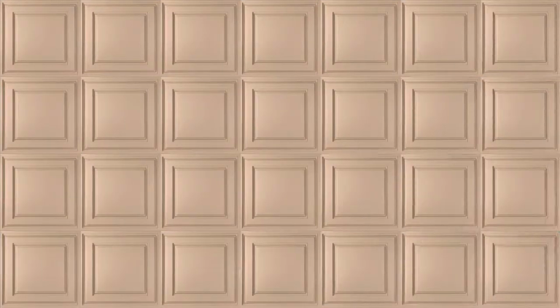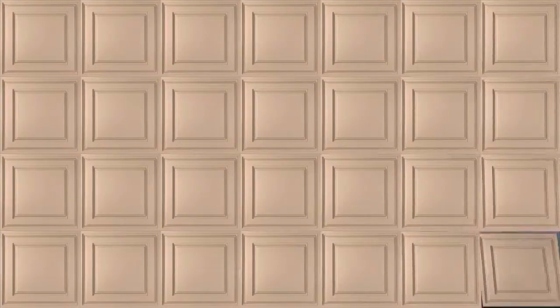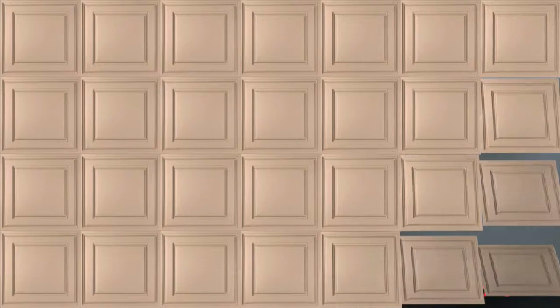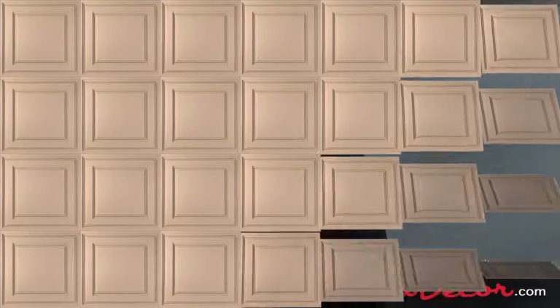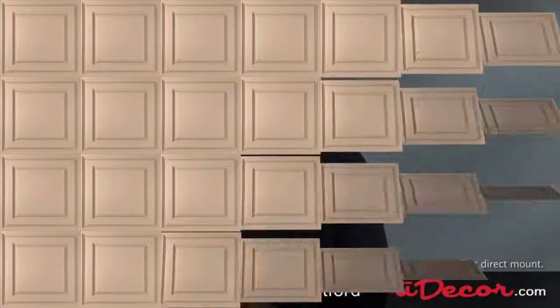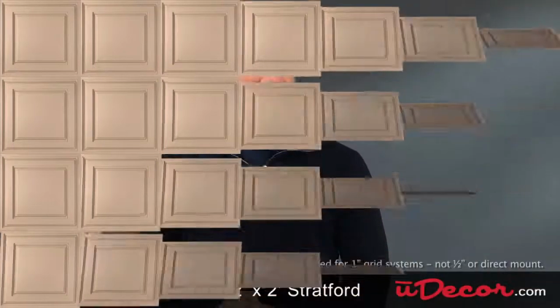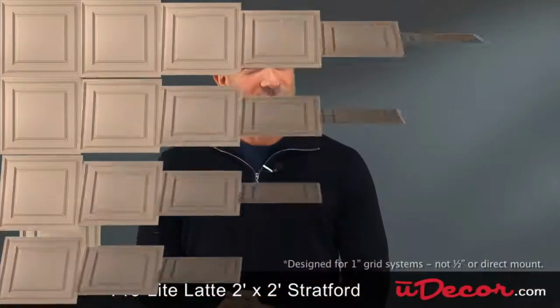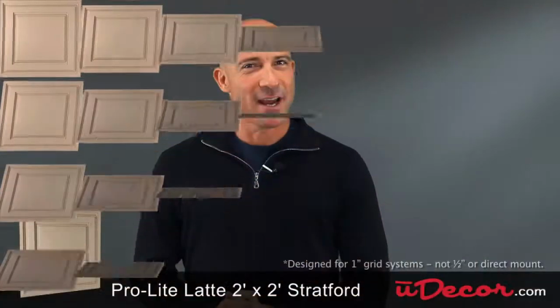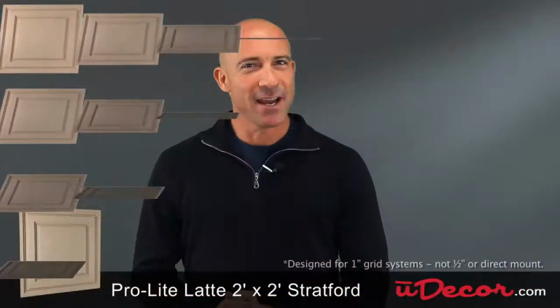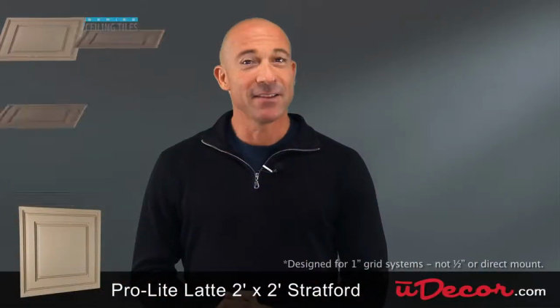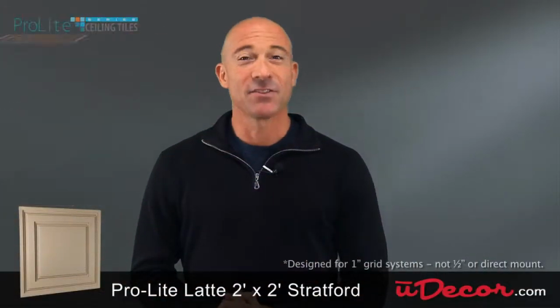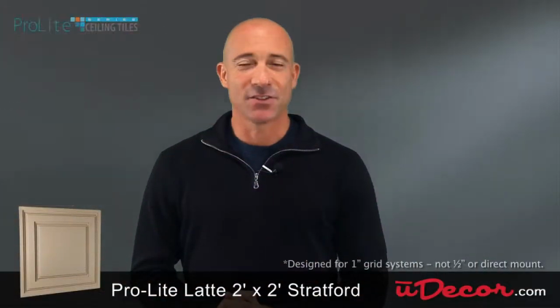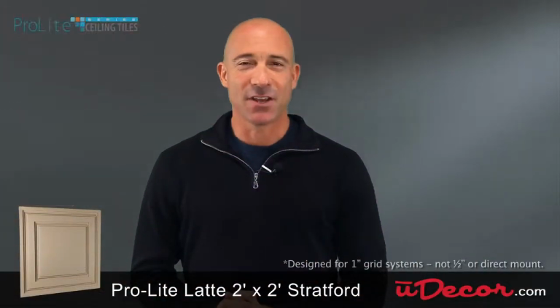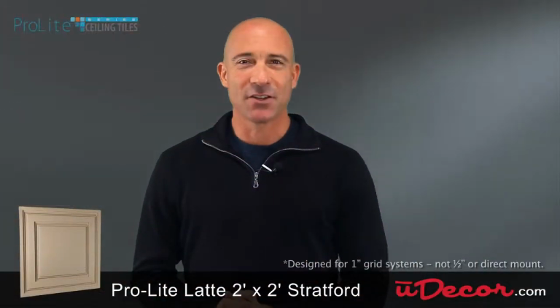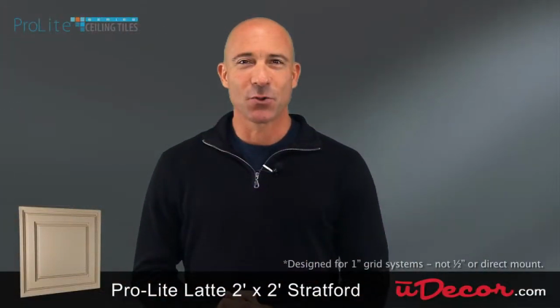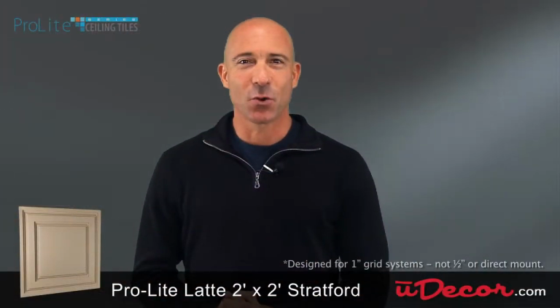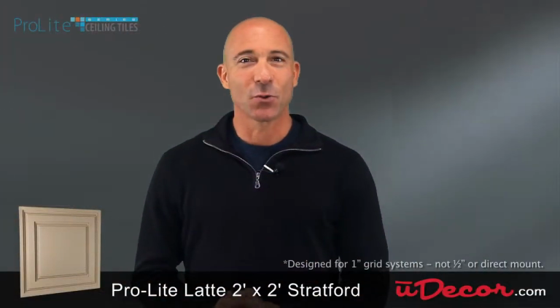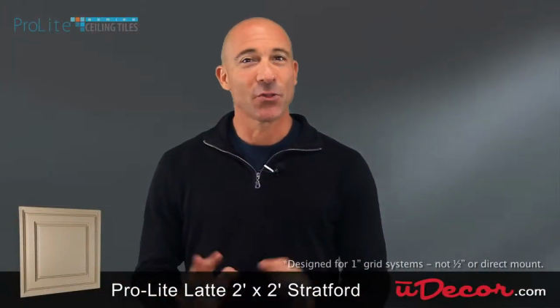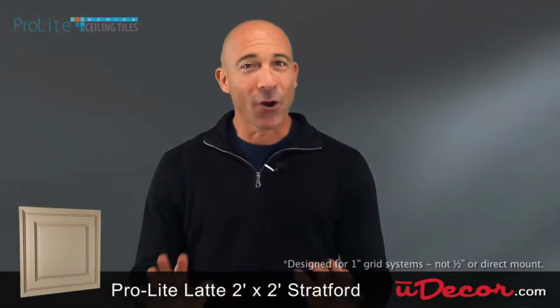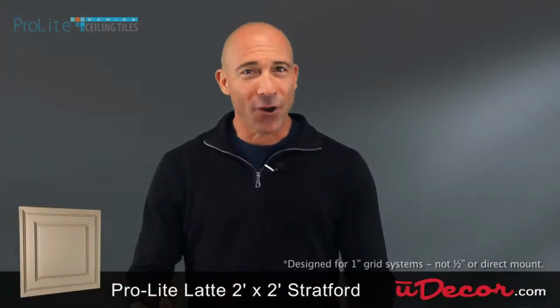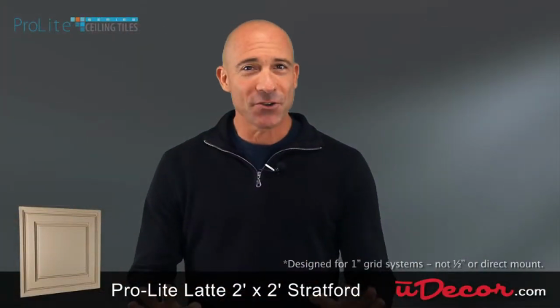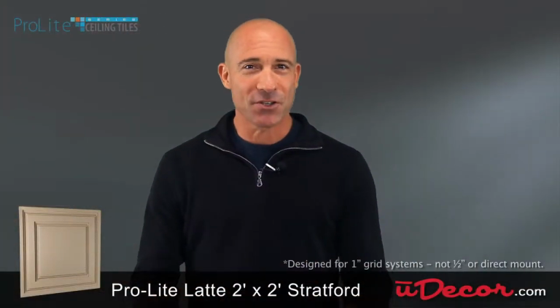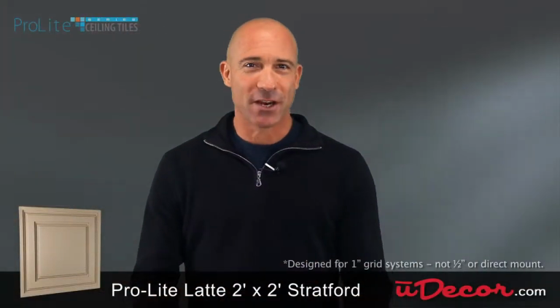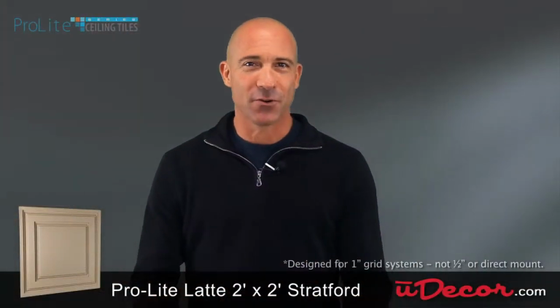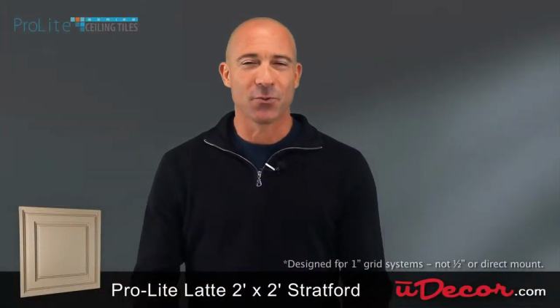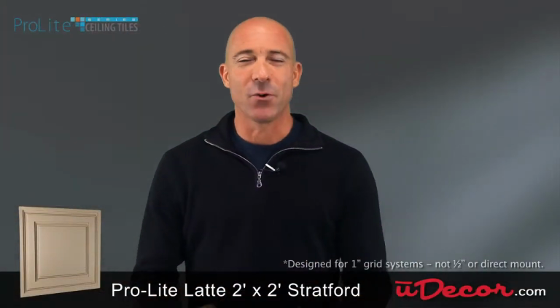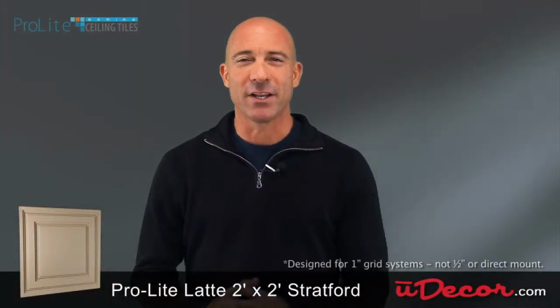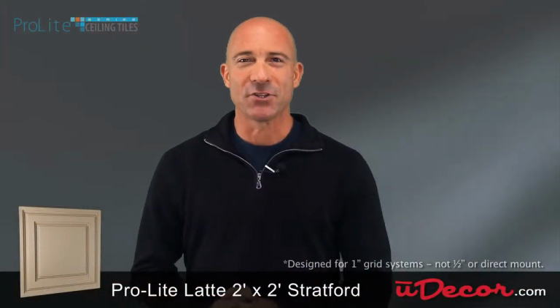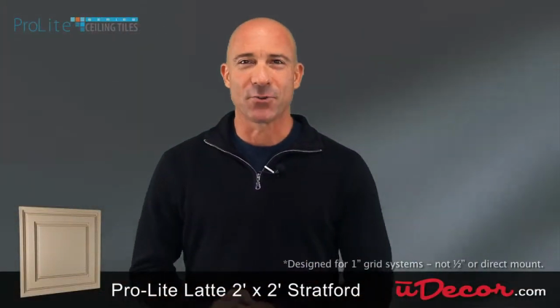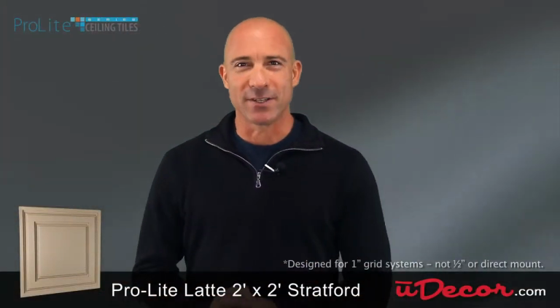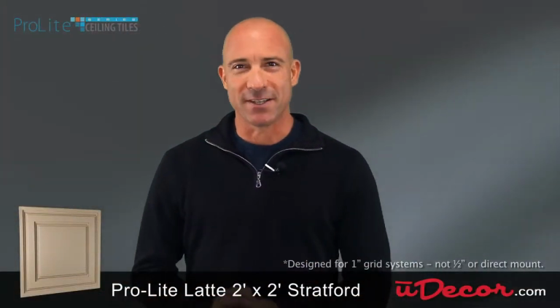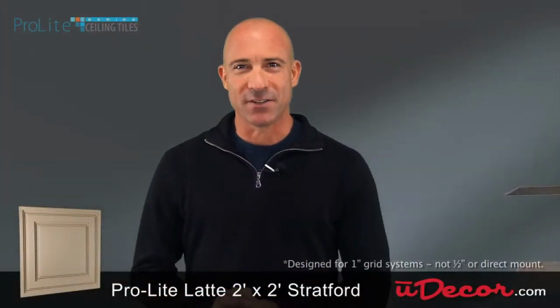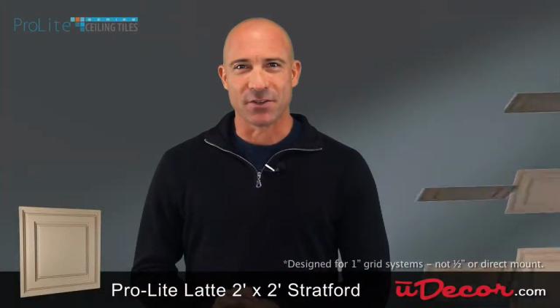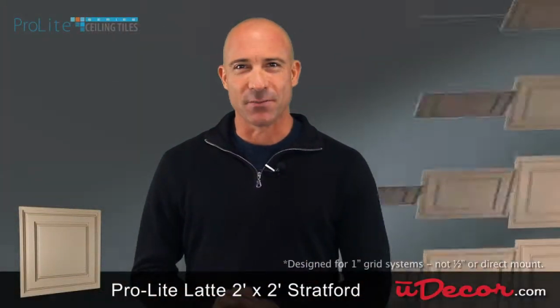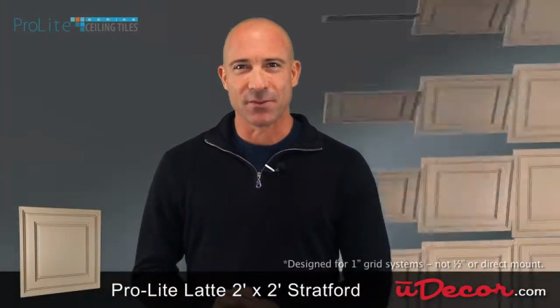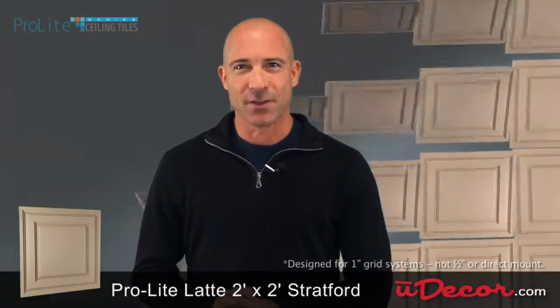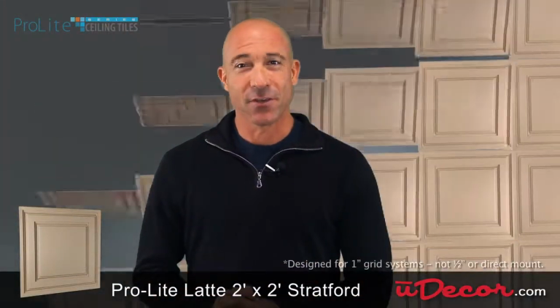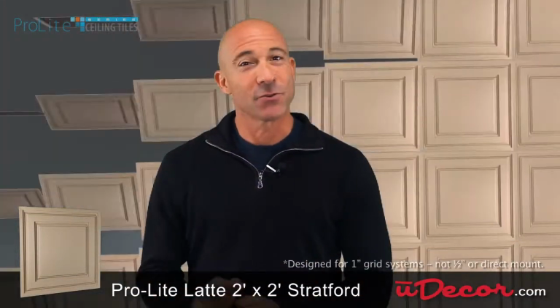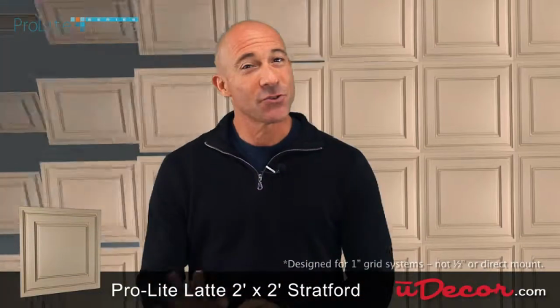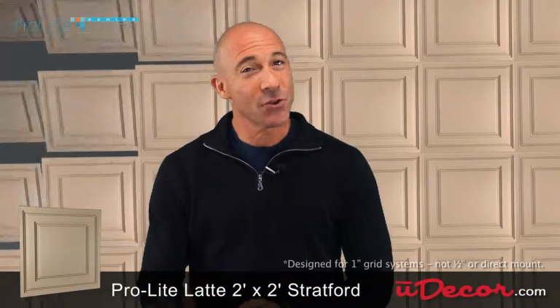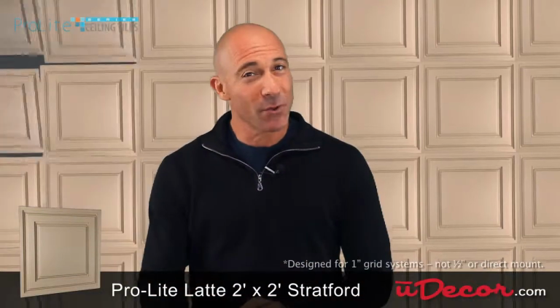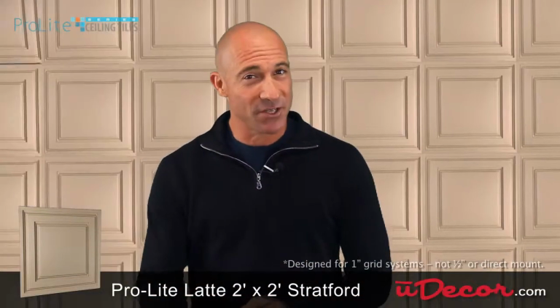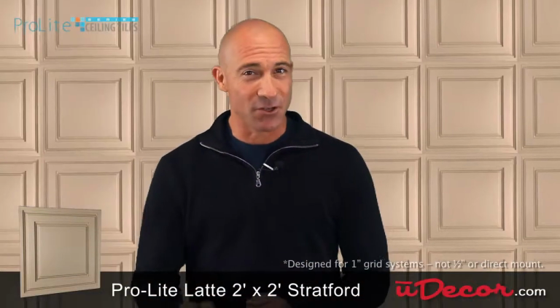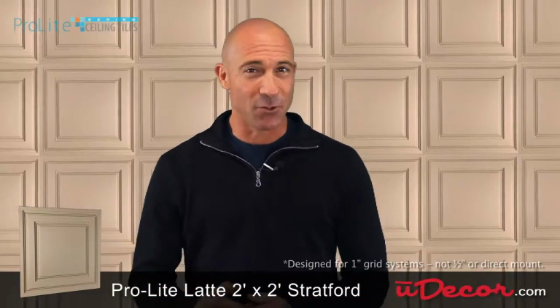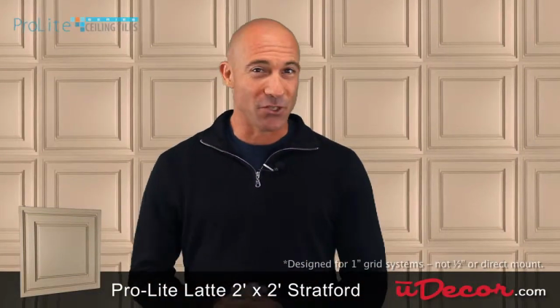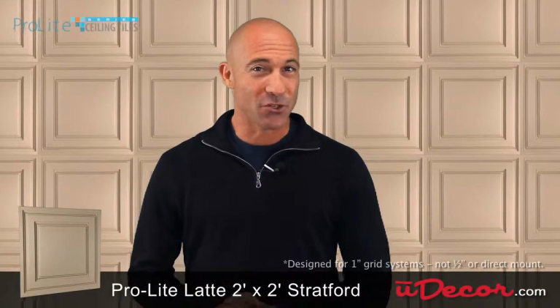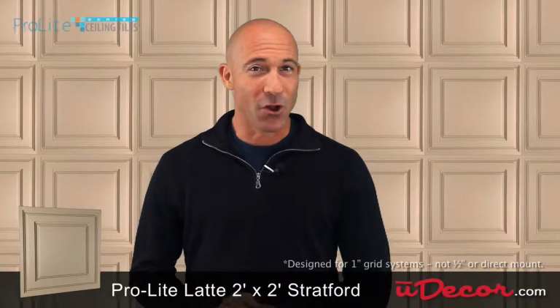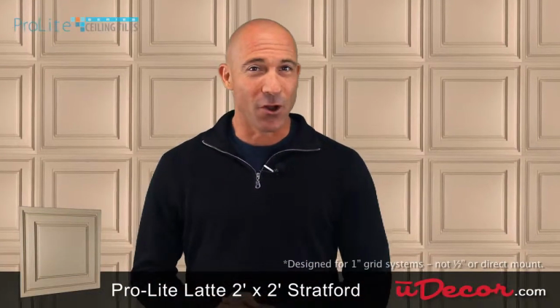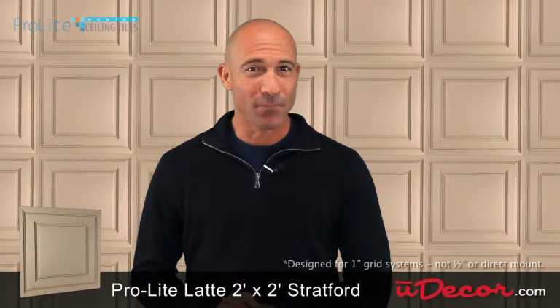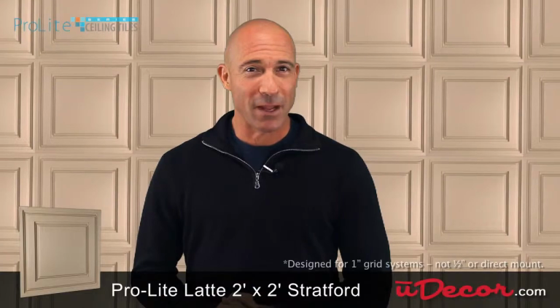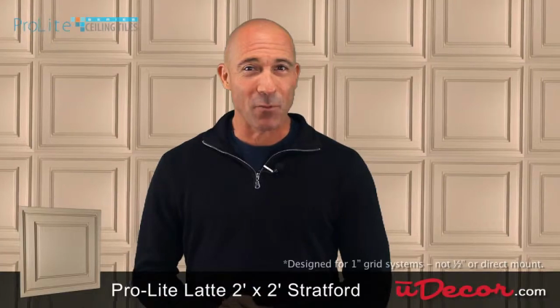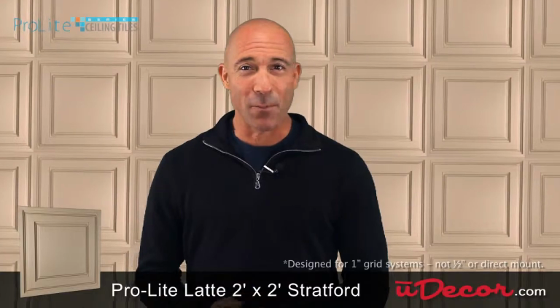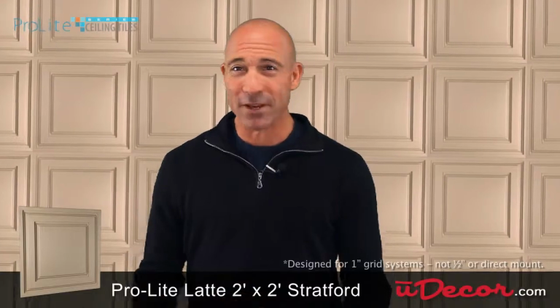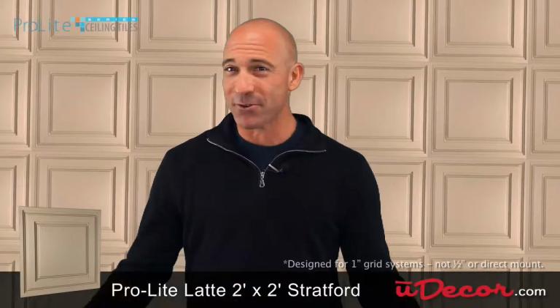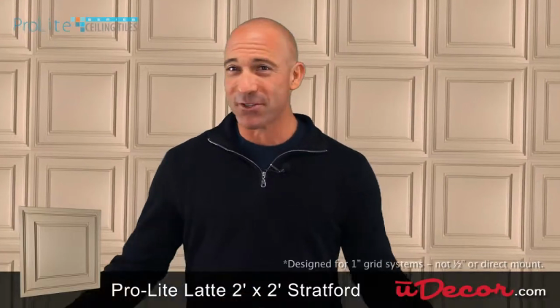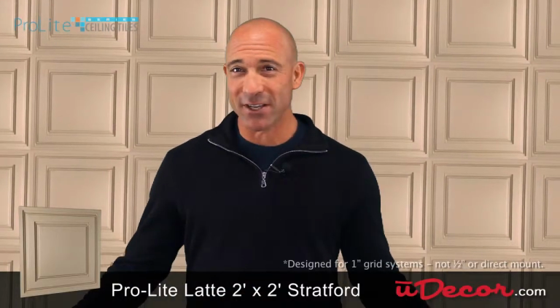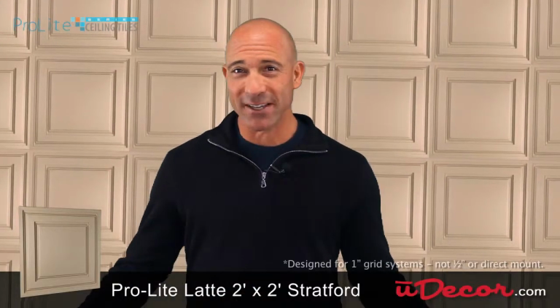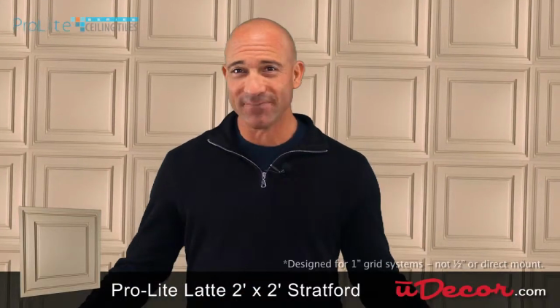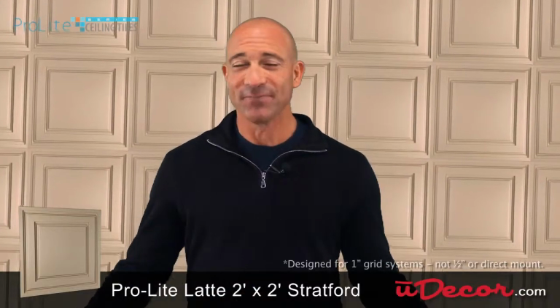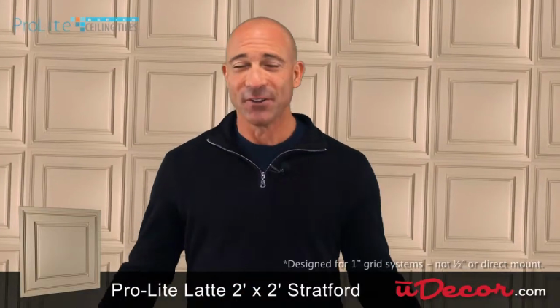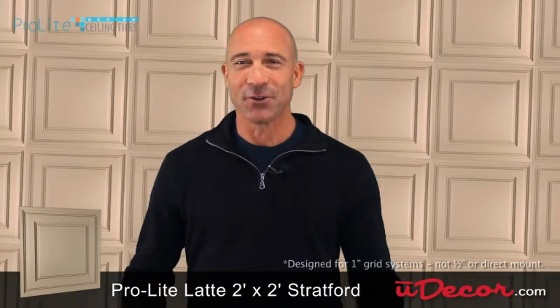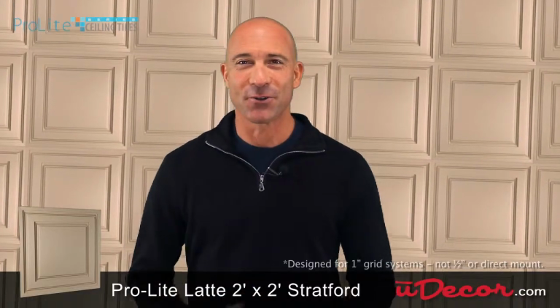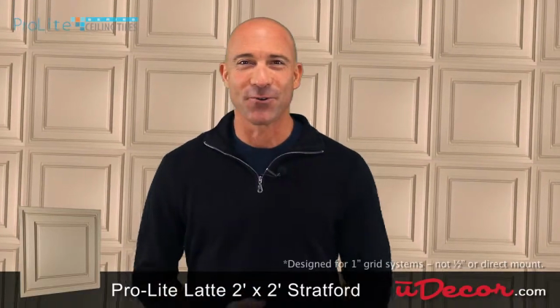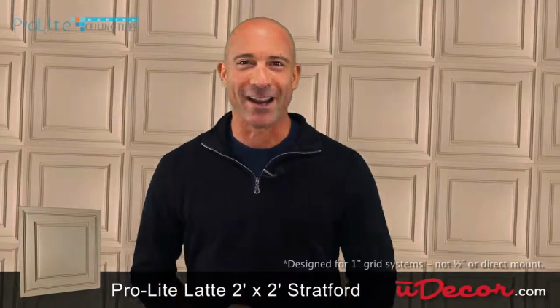The Stratford tile is designed to work with all standard one-inch grid systems. They're so easy to install and will make your ceiling look great.